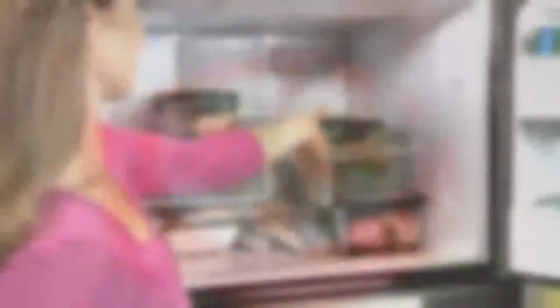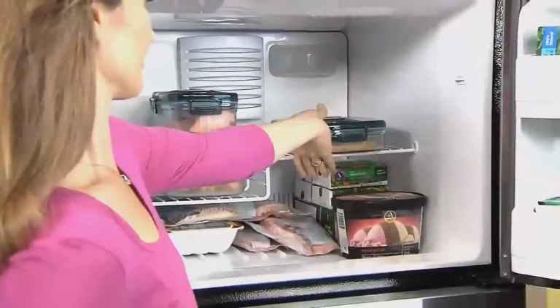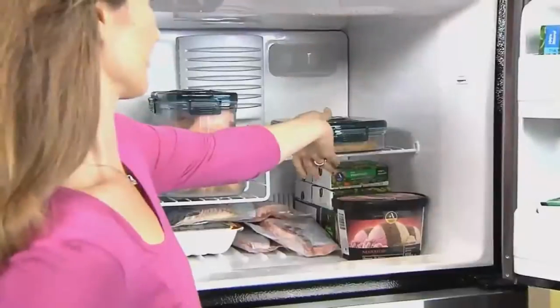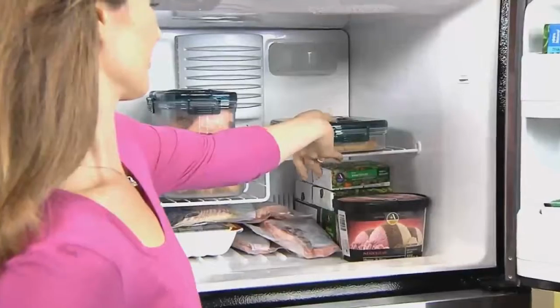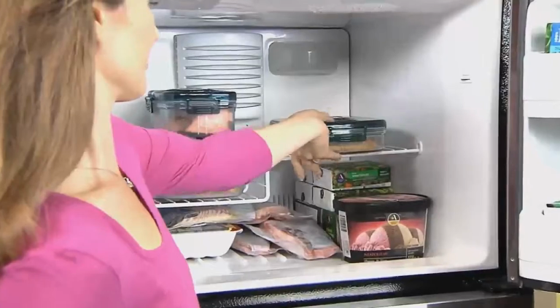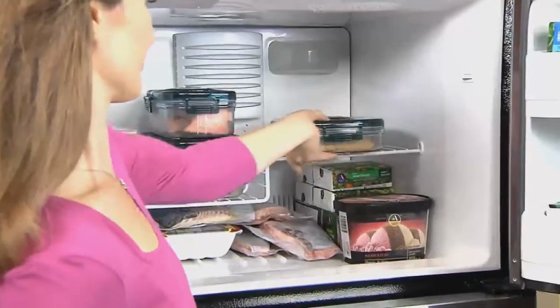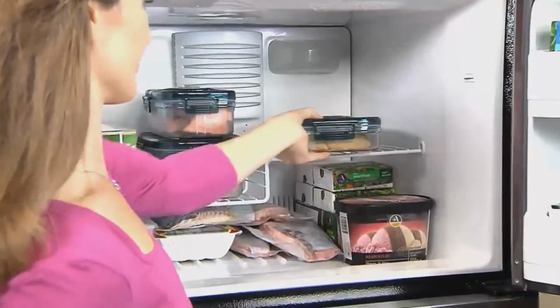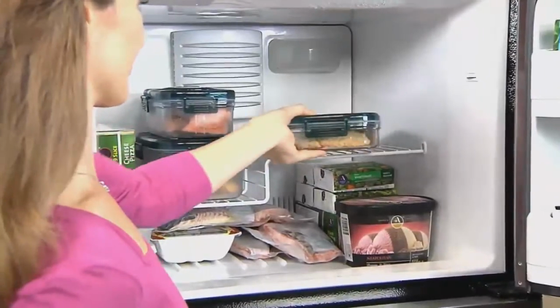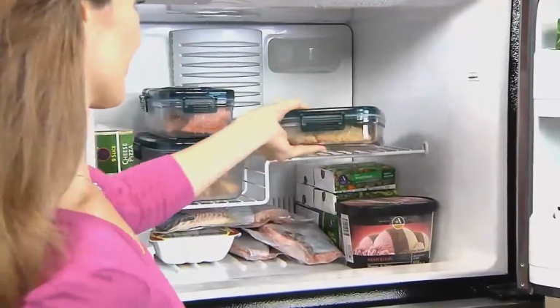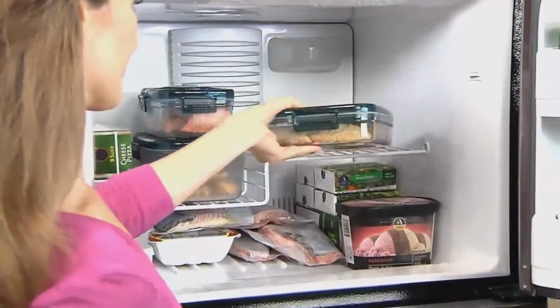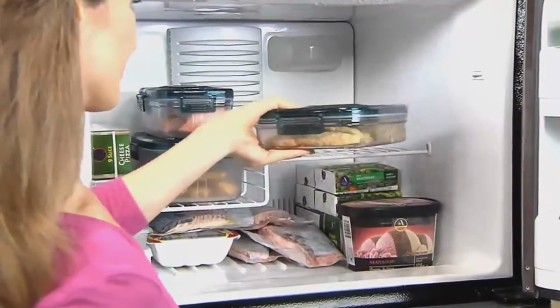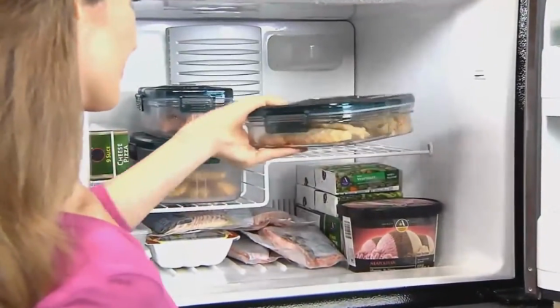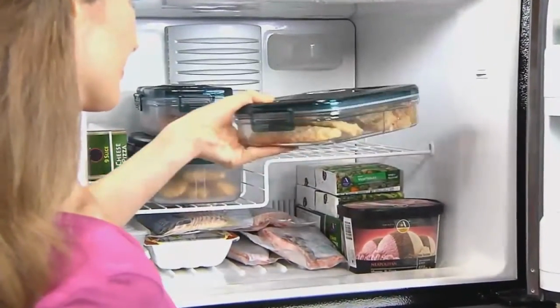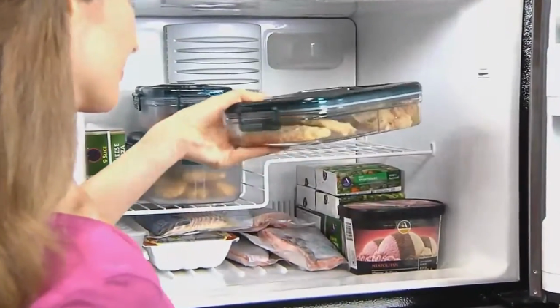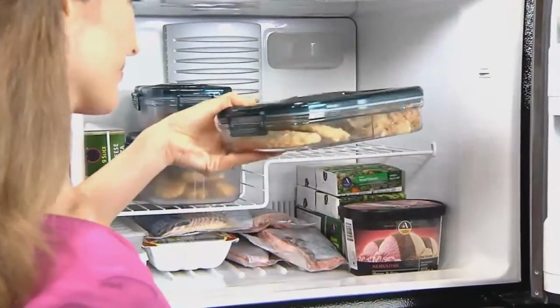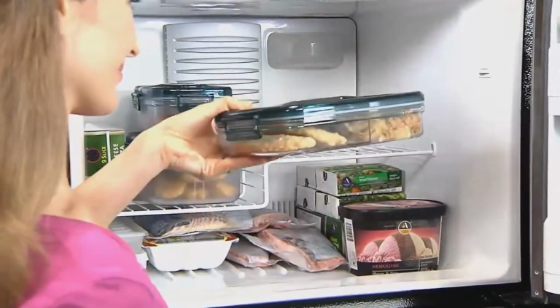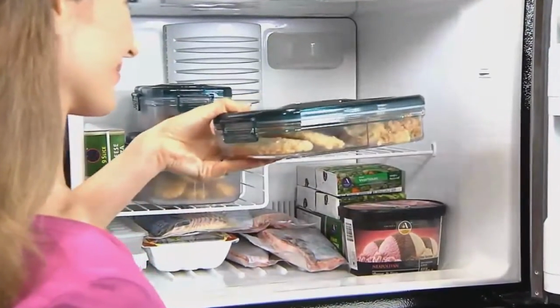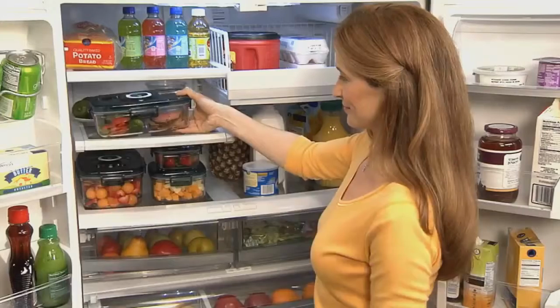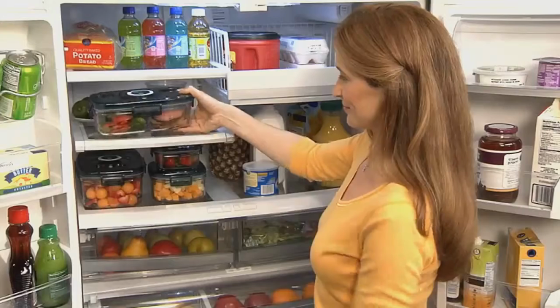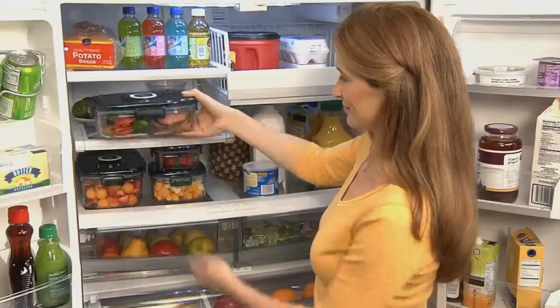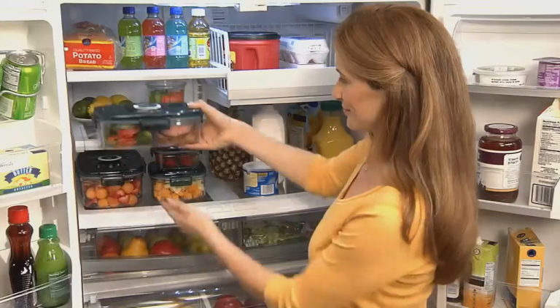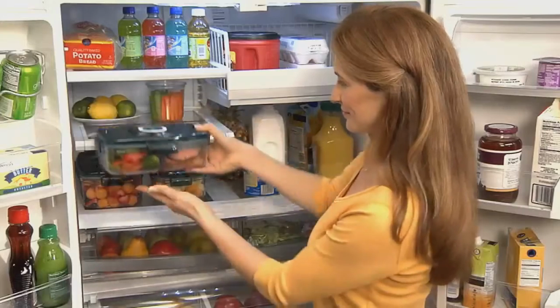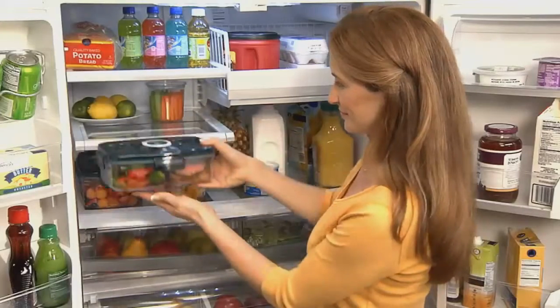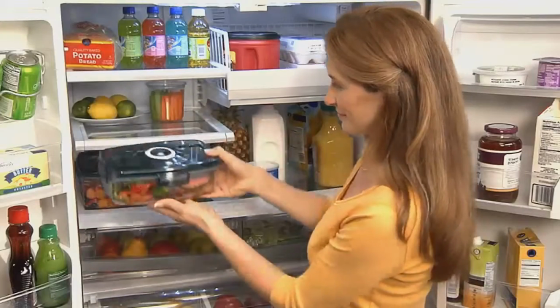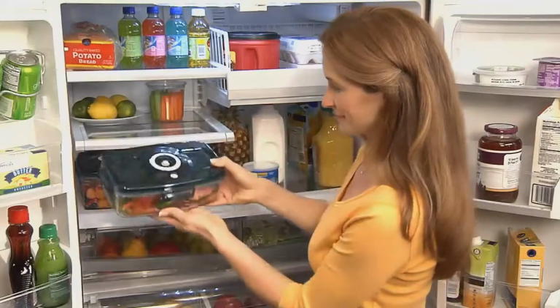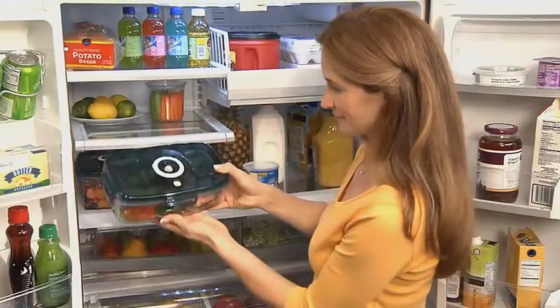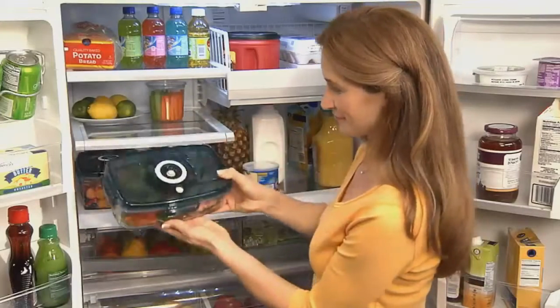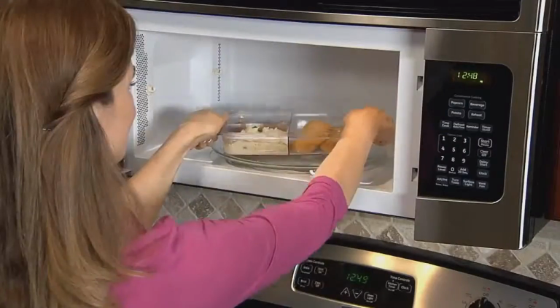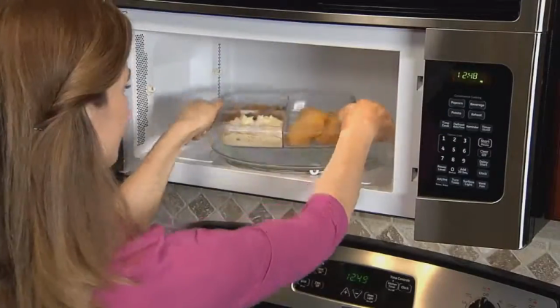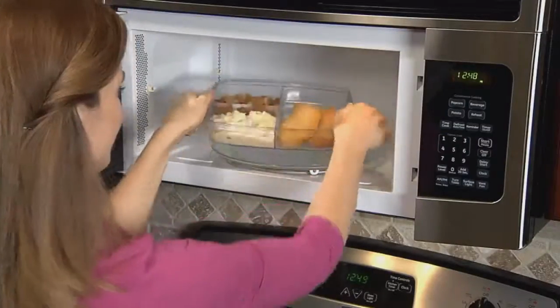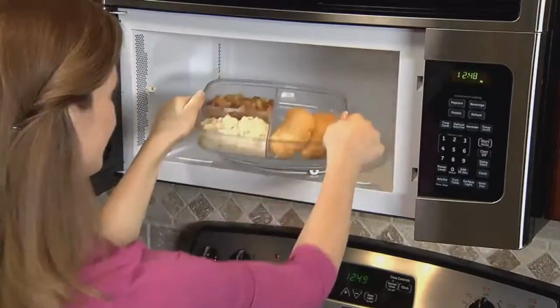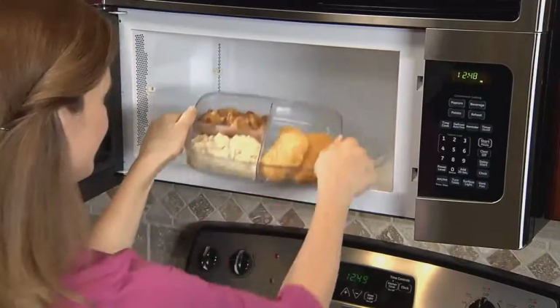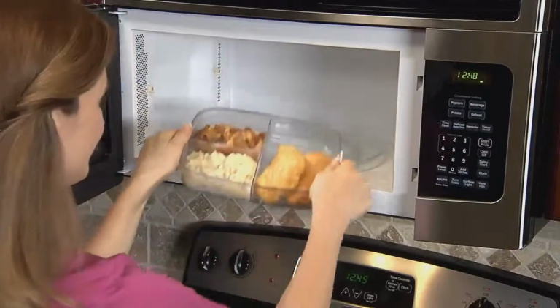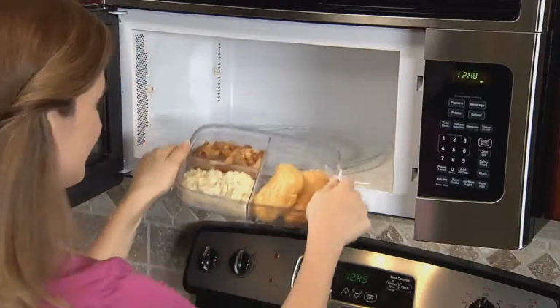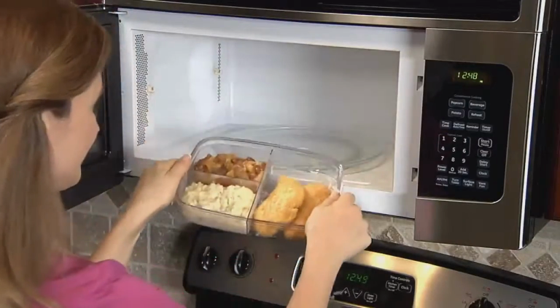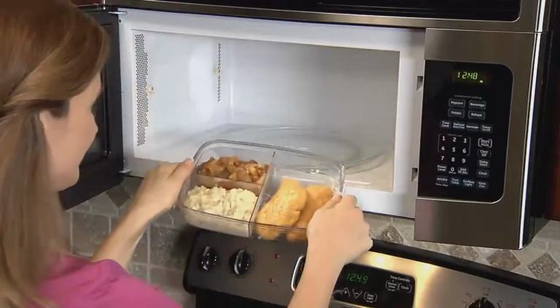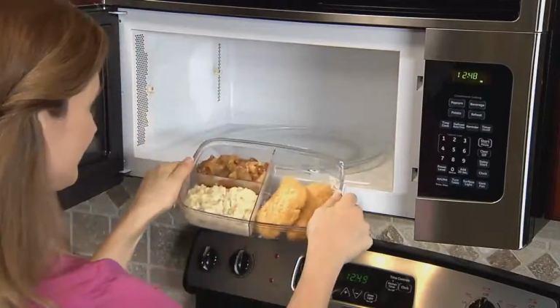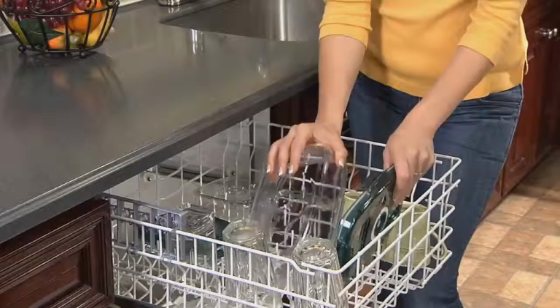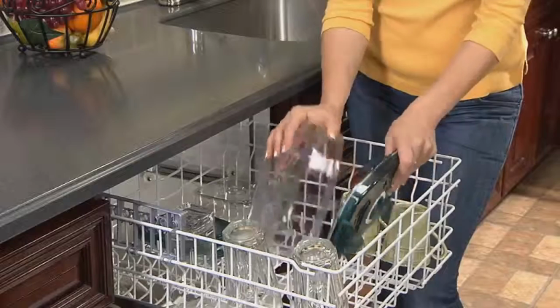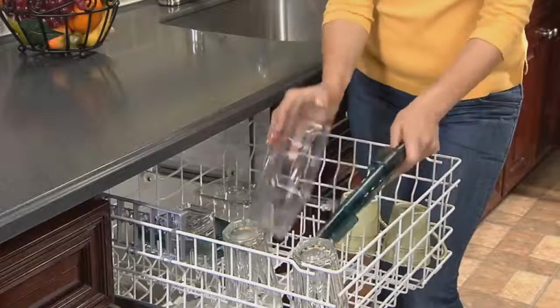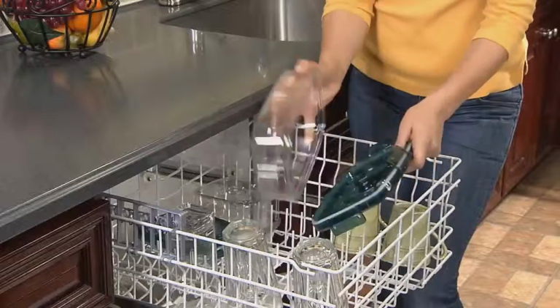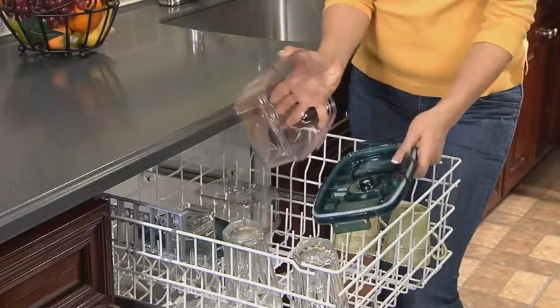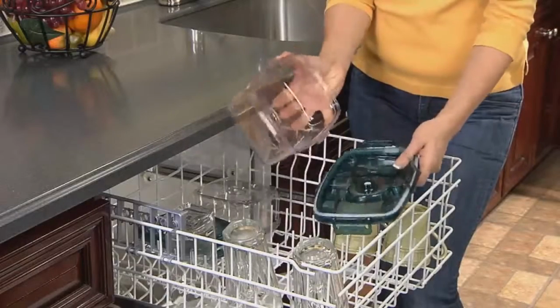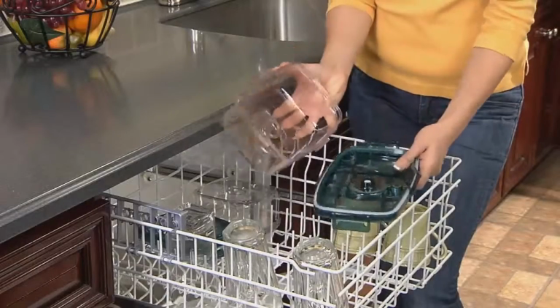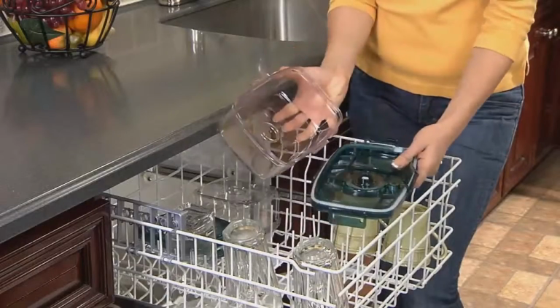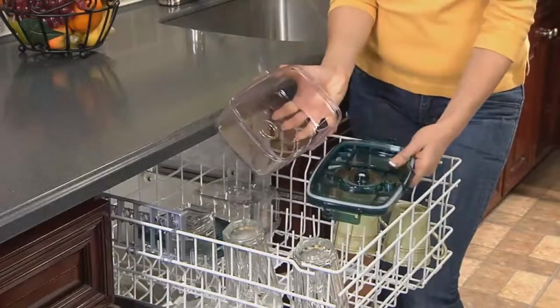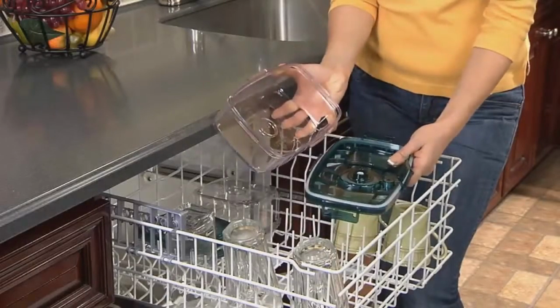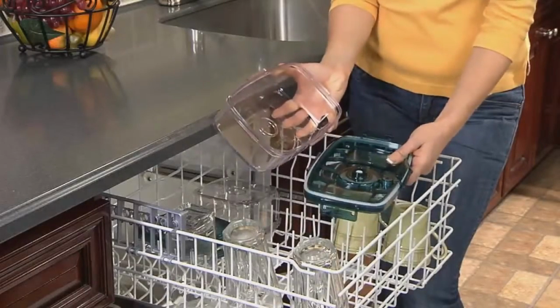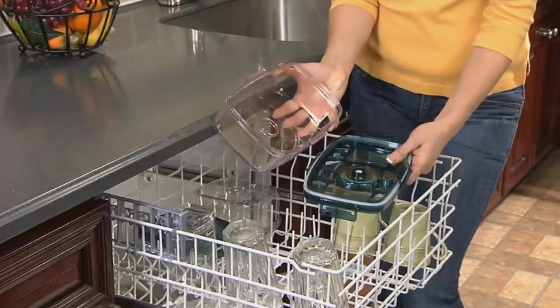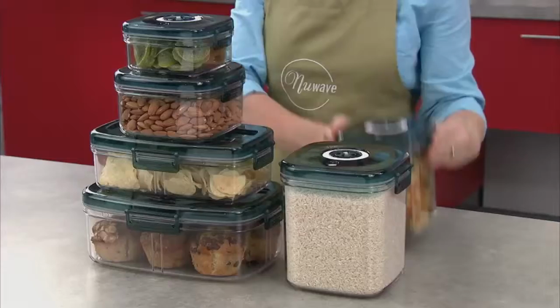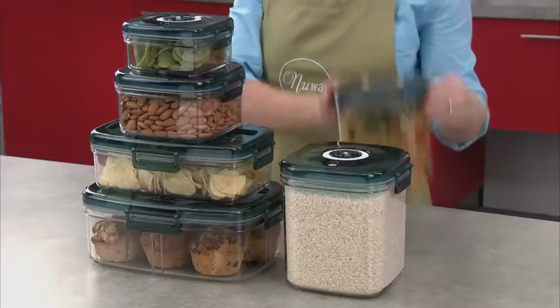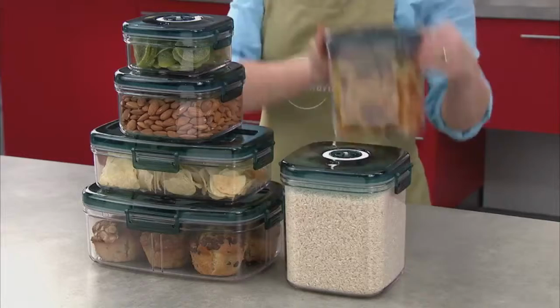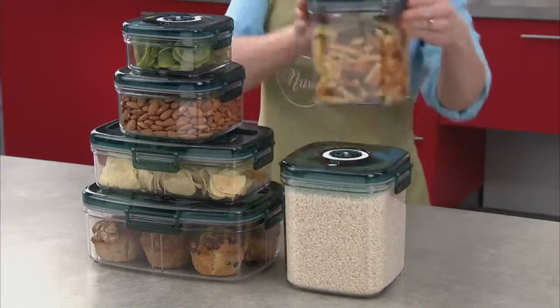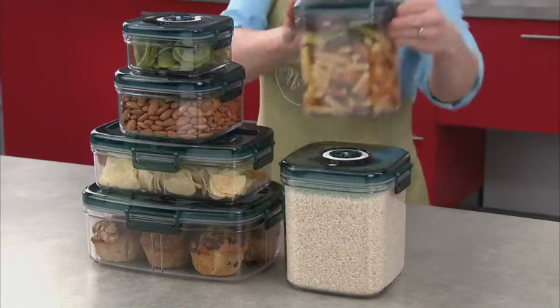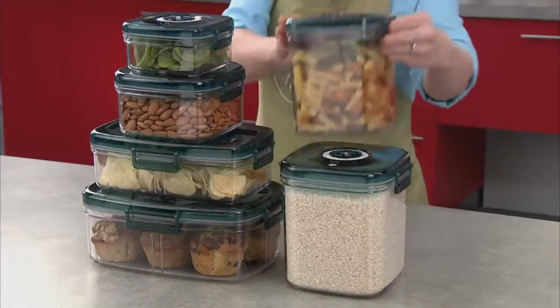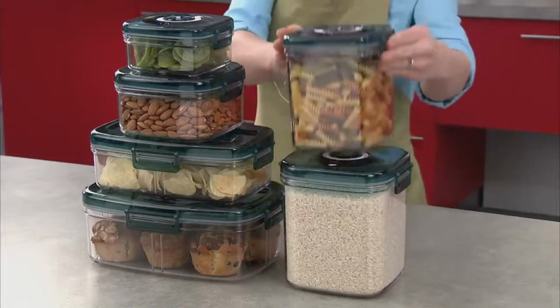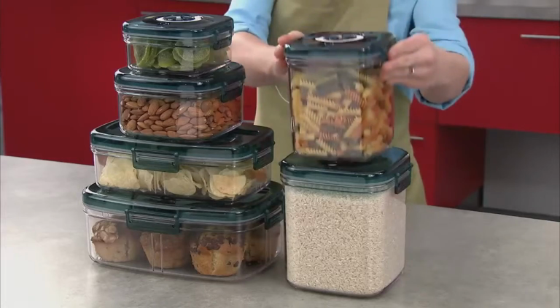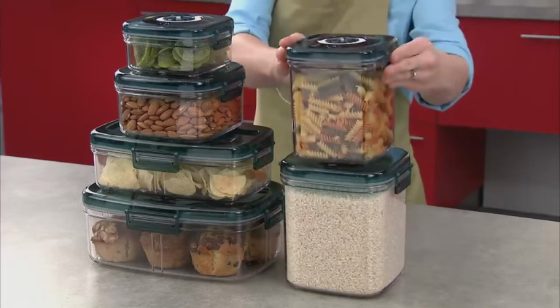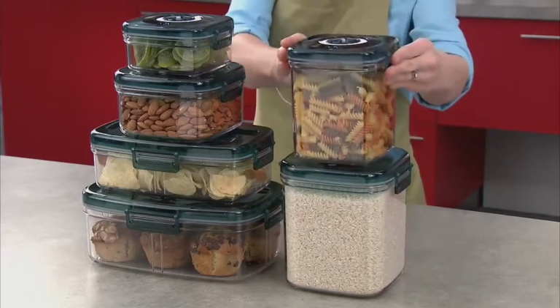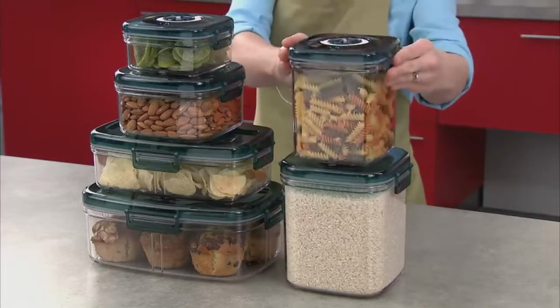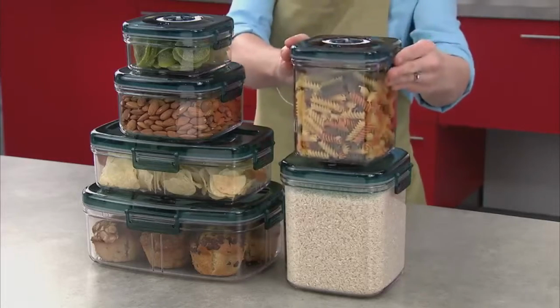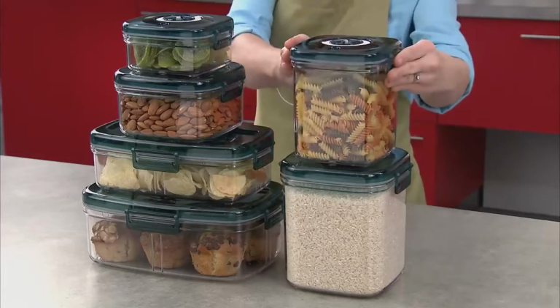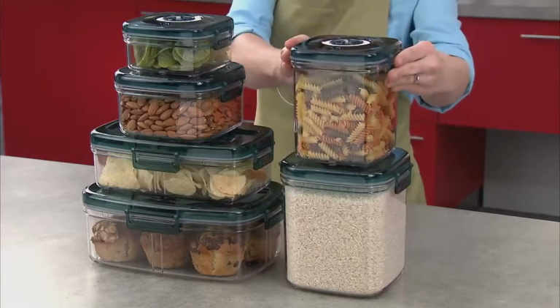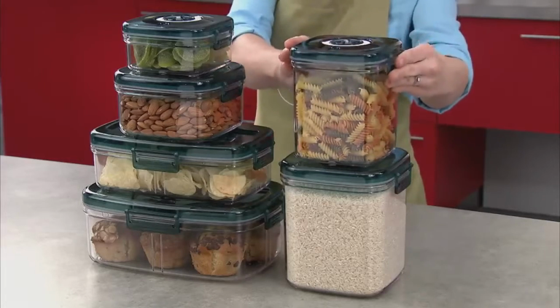Flavor lockers are safe in the freezer, the refrigerator, the microwave, and even in the dishwasher. And flavor lockers are stackable.